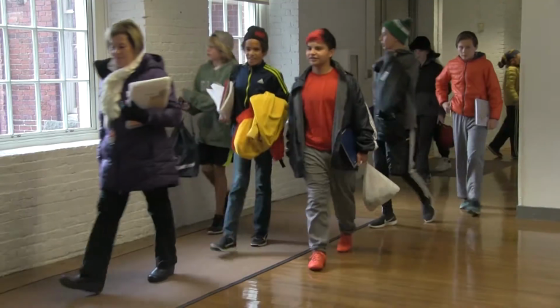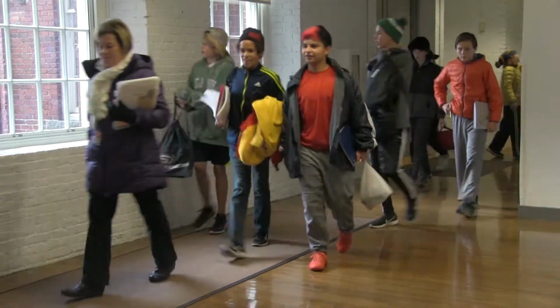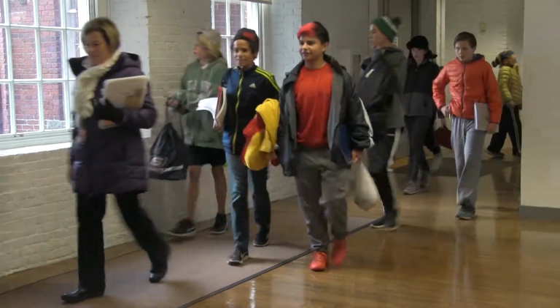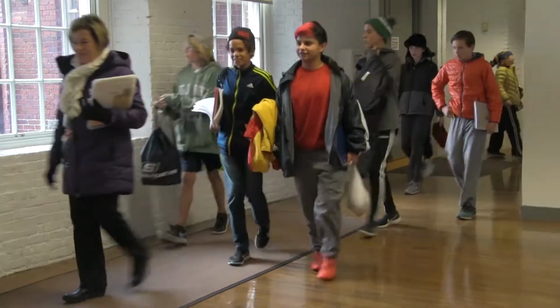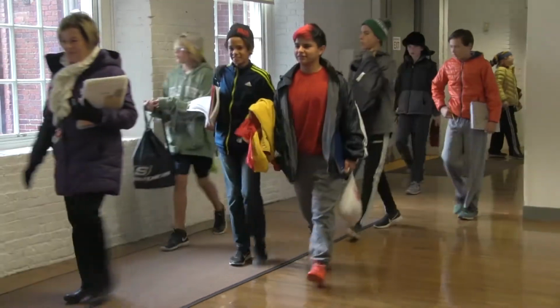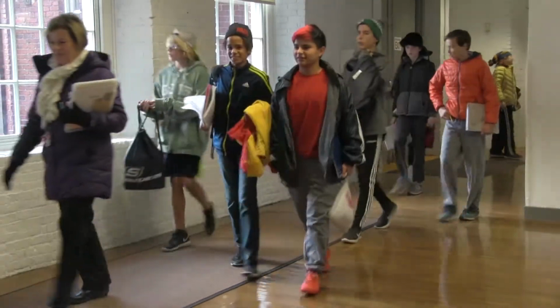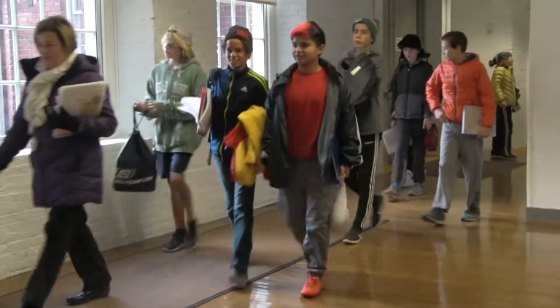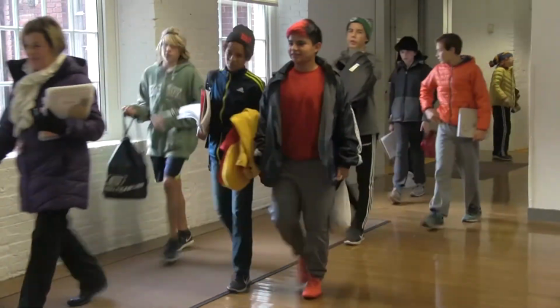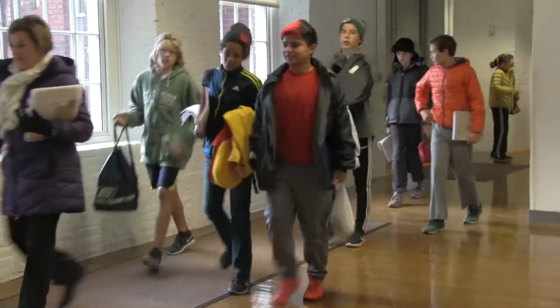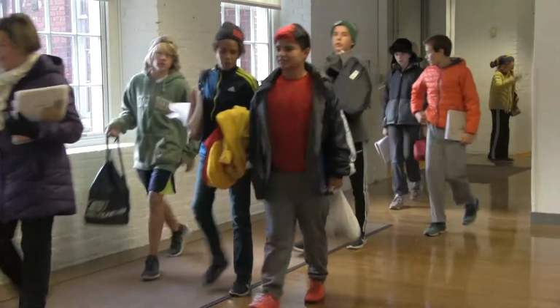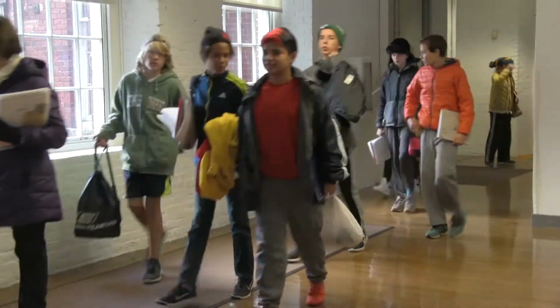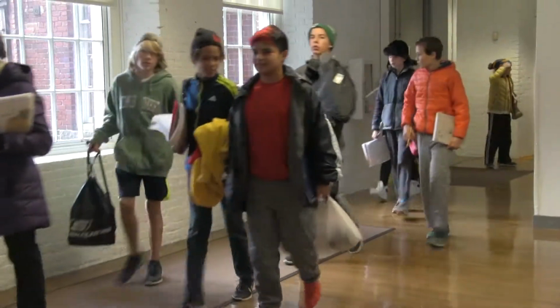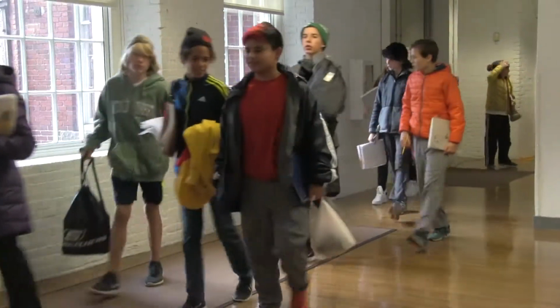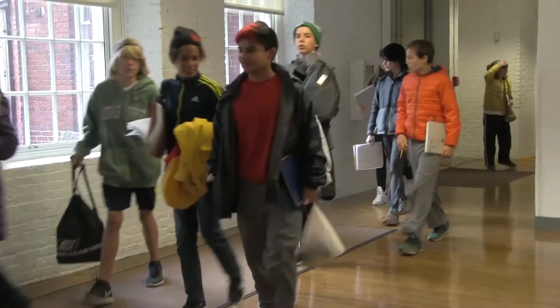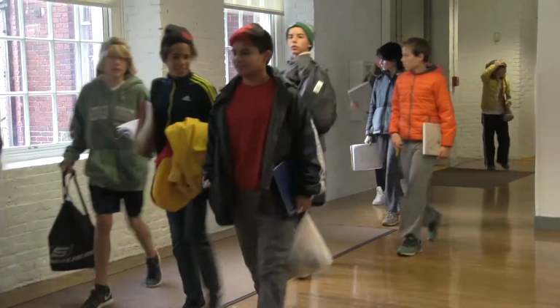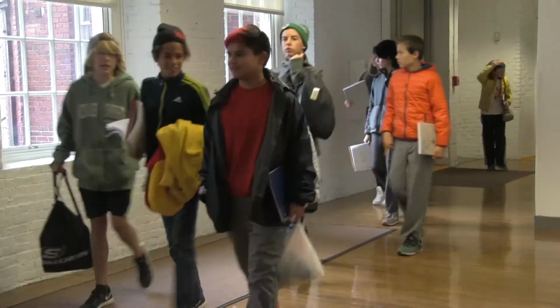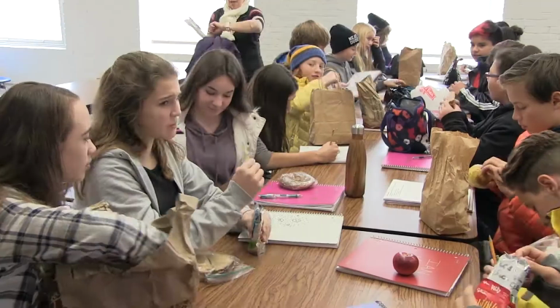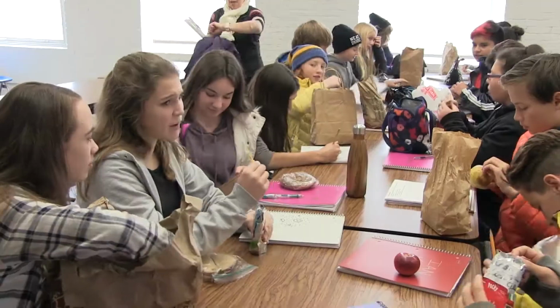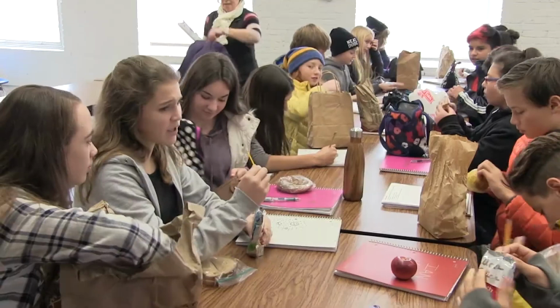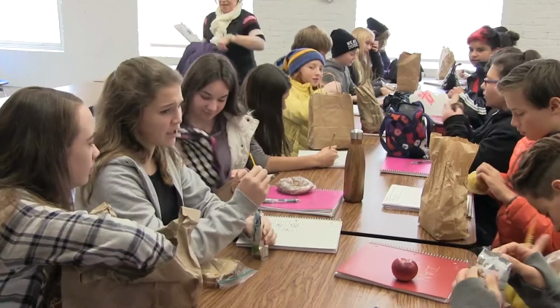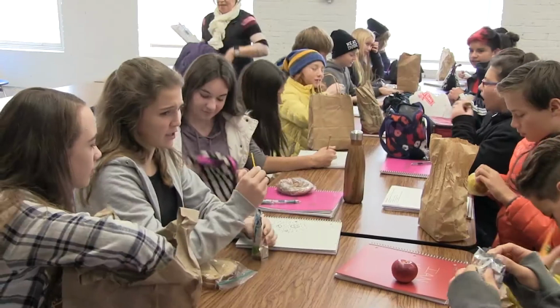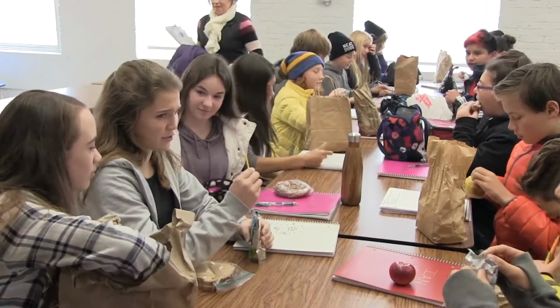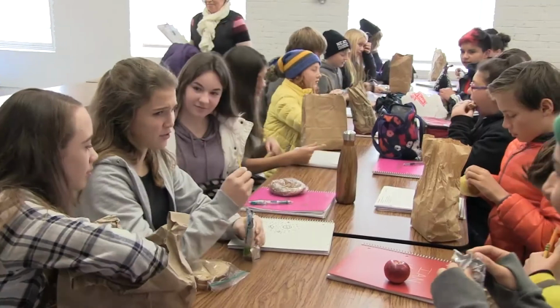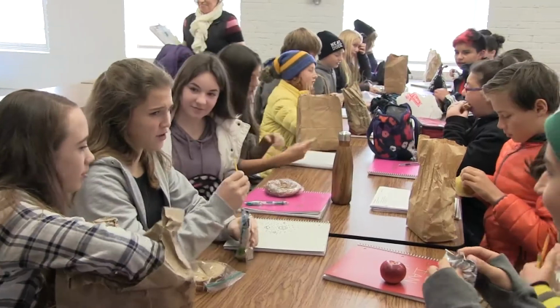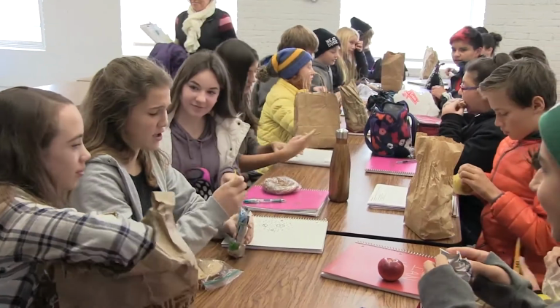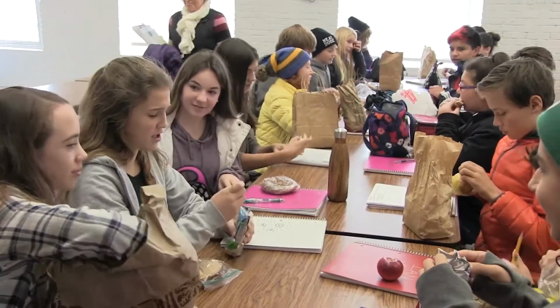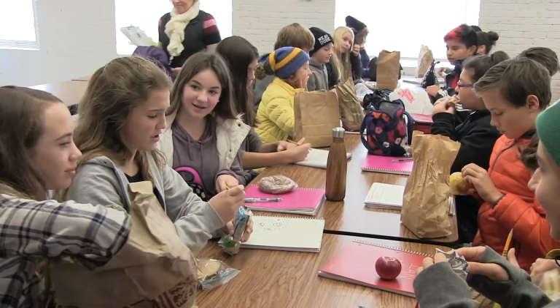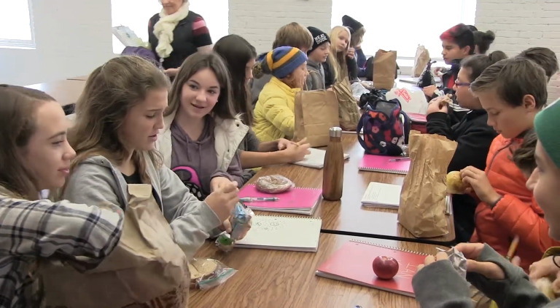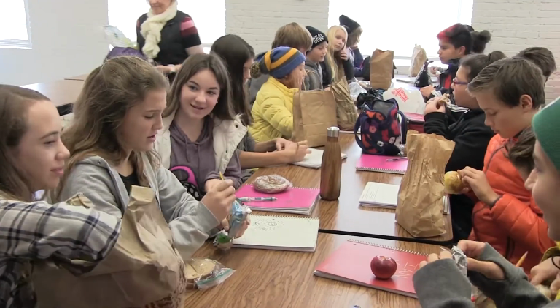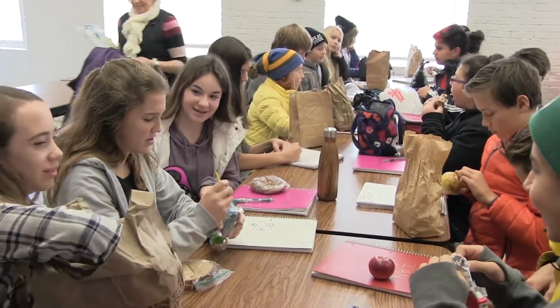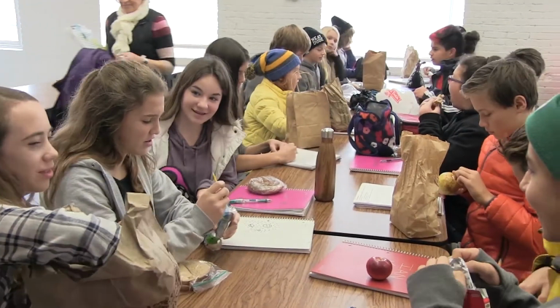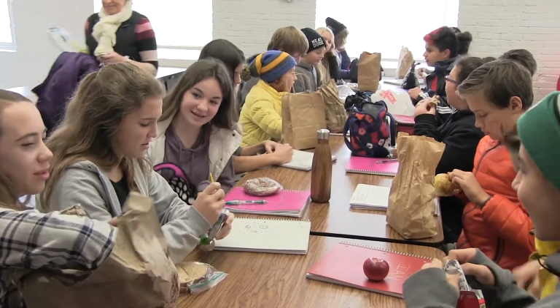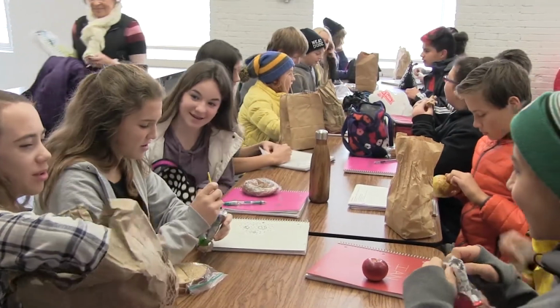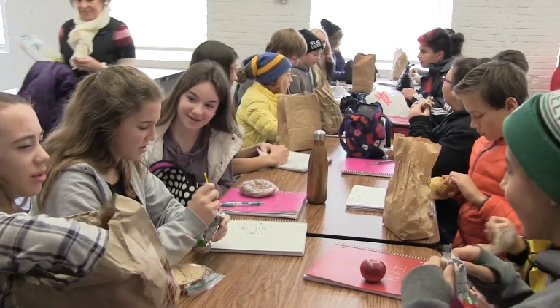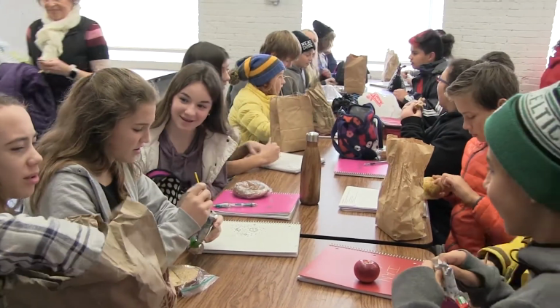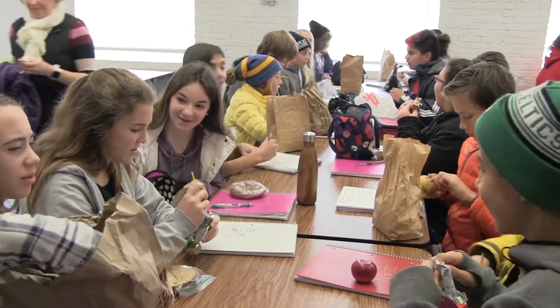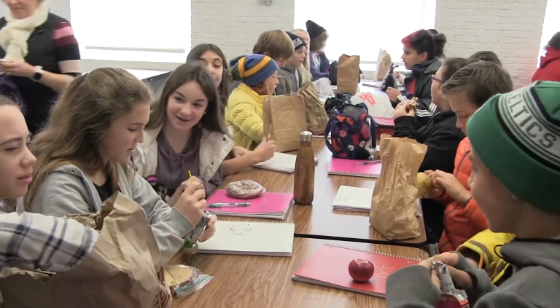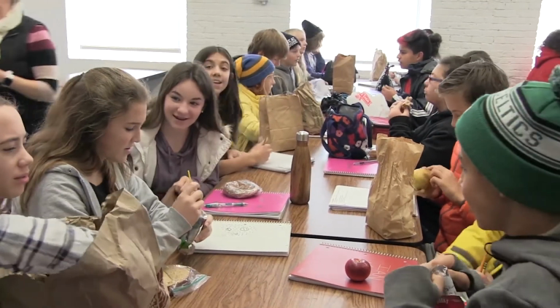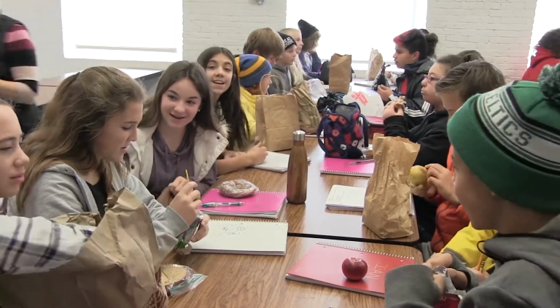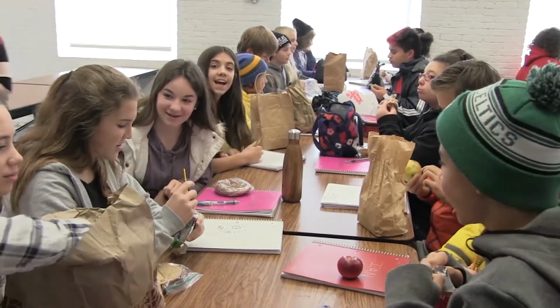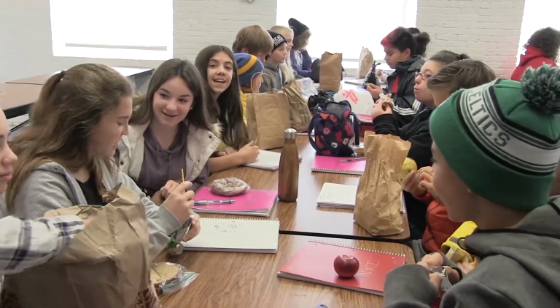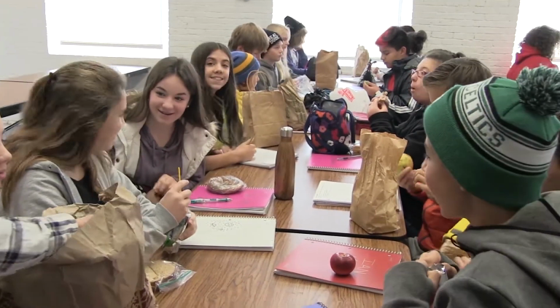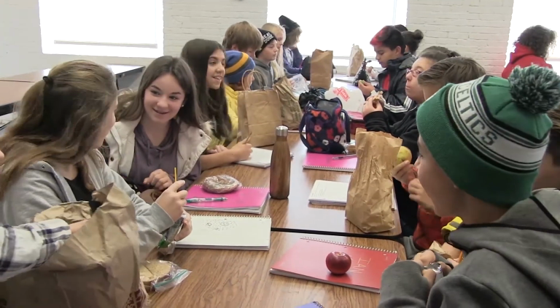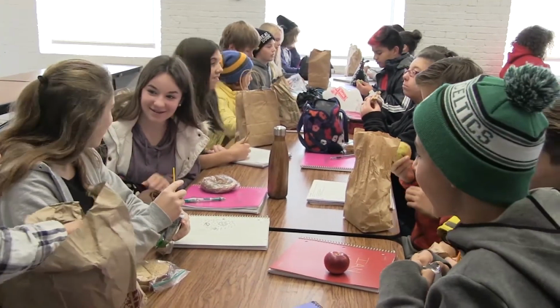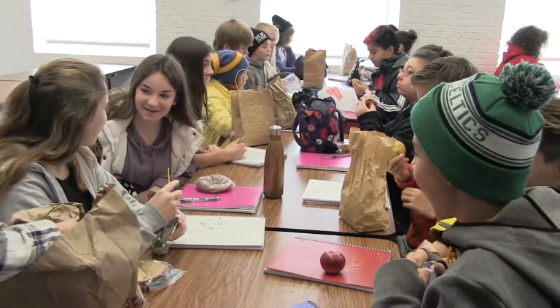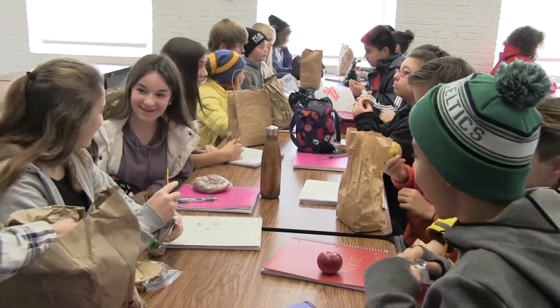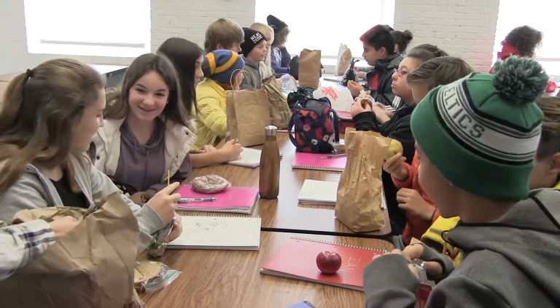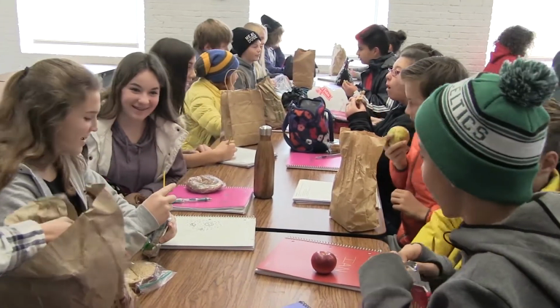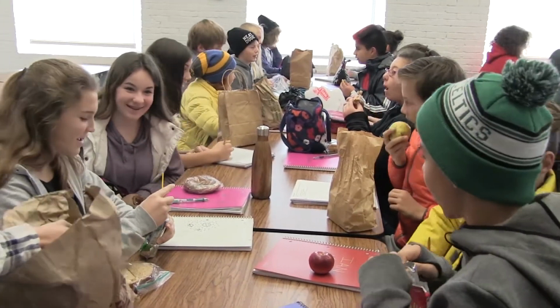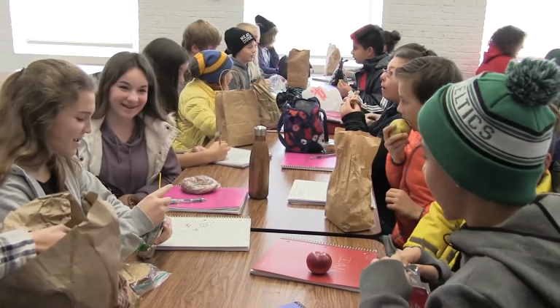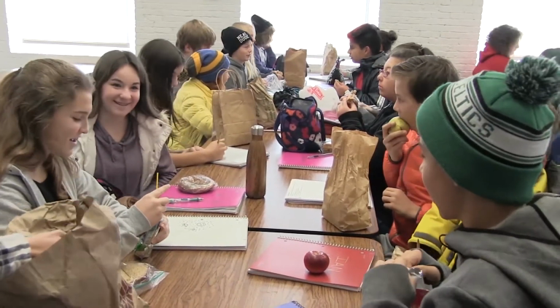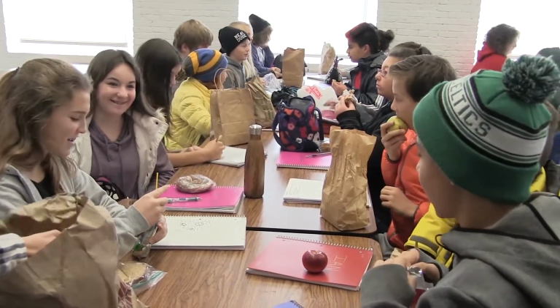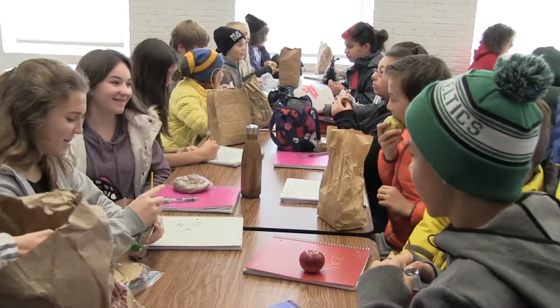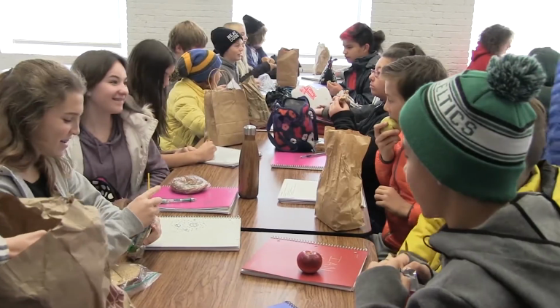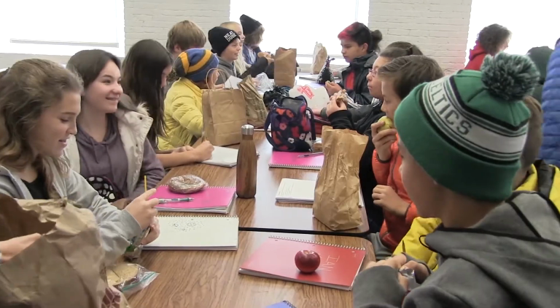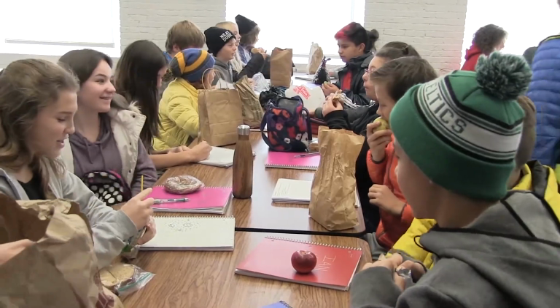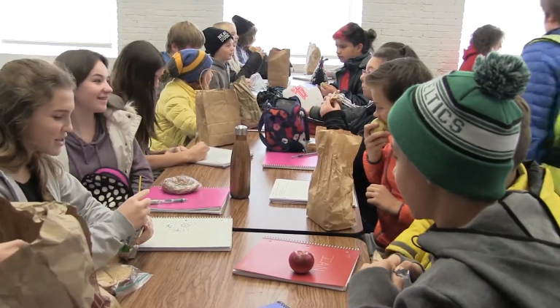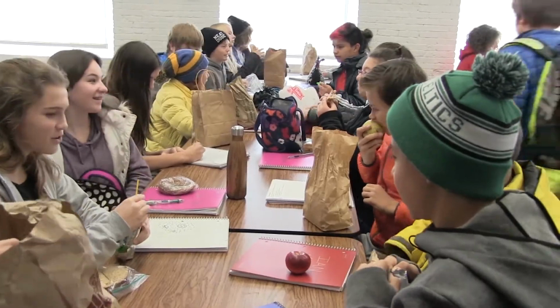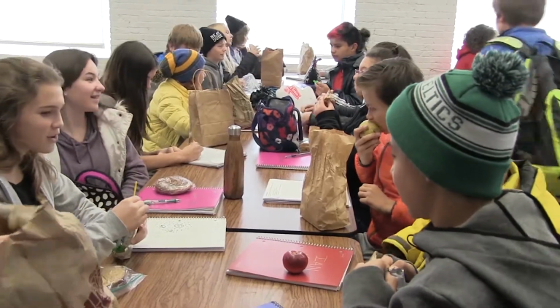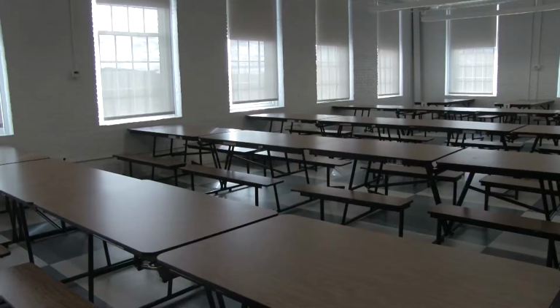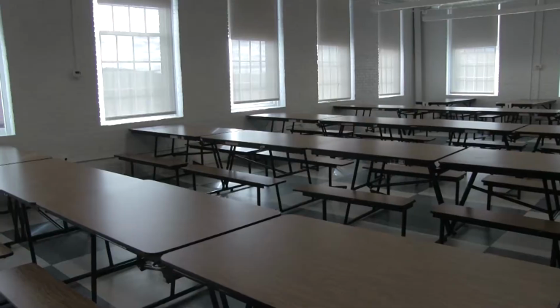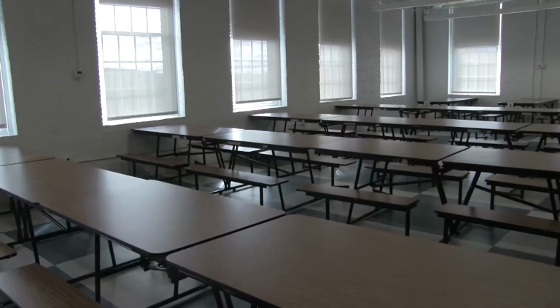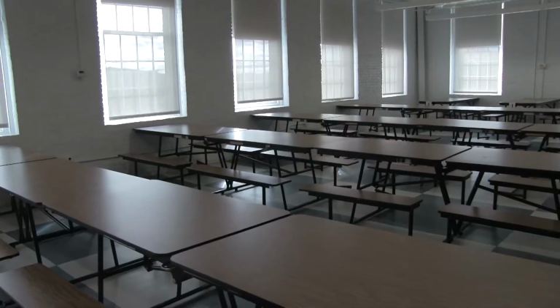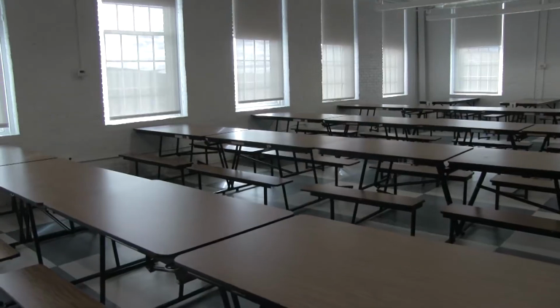As for lunch, please bring your own lunches in paper bags. We'll provide the space — you can eat in our lunchroom.